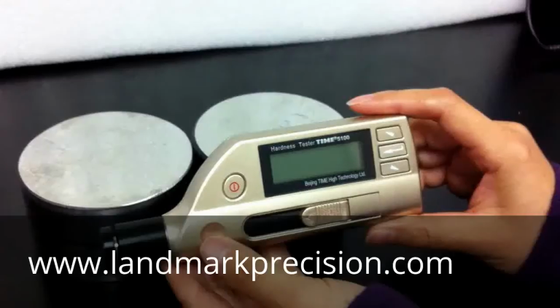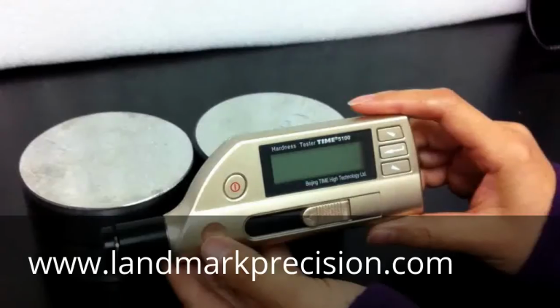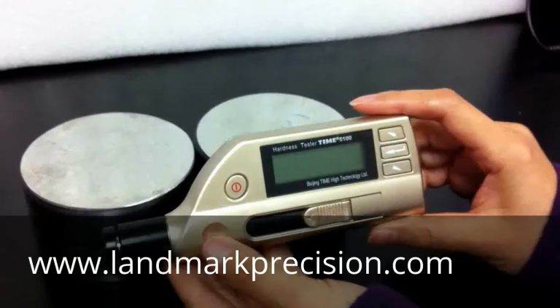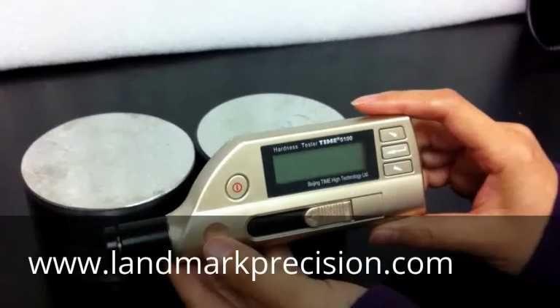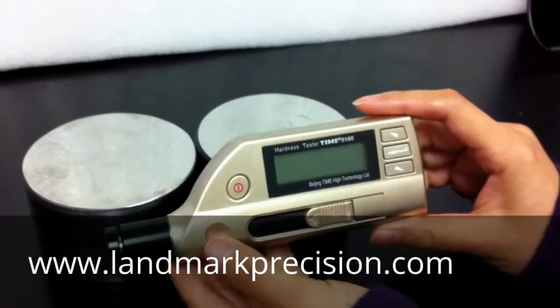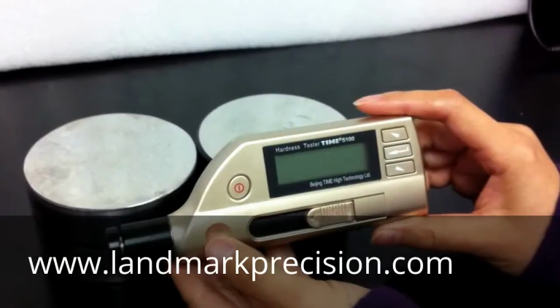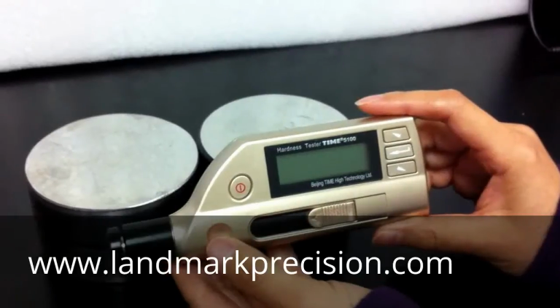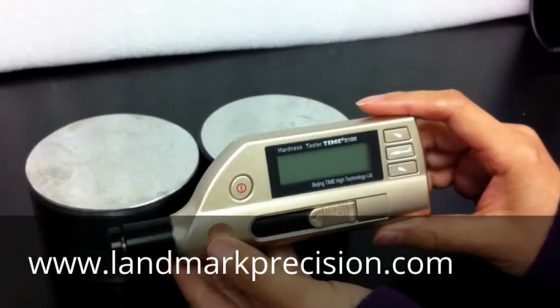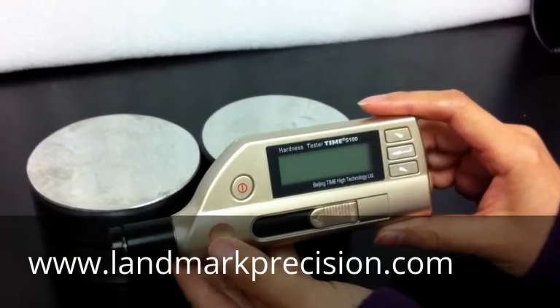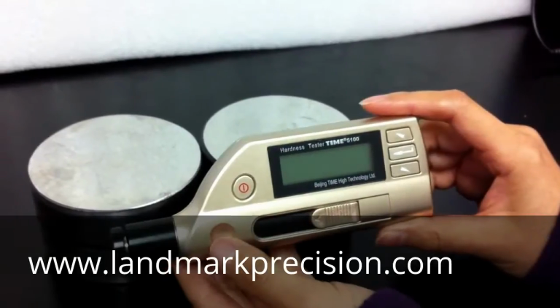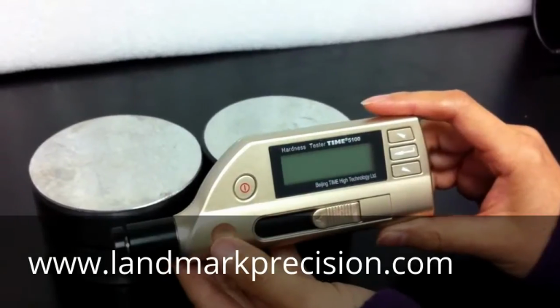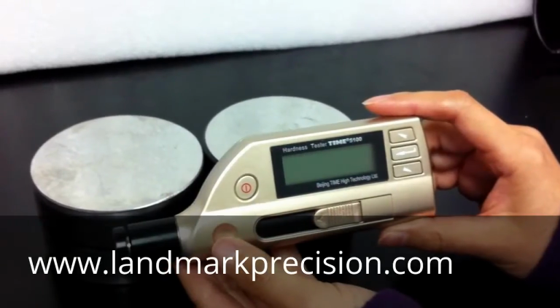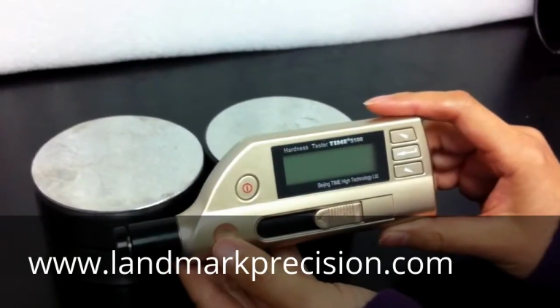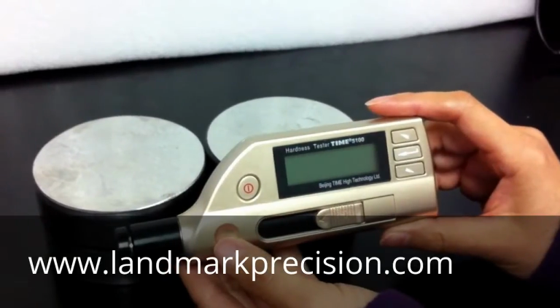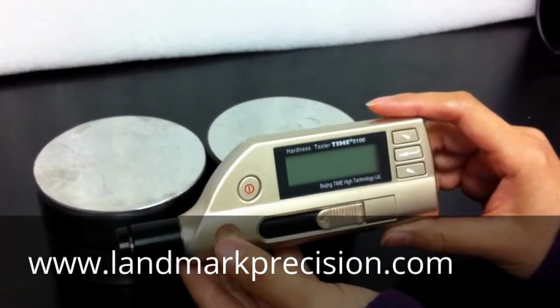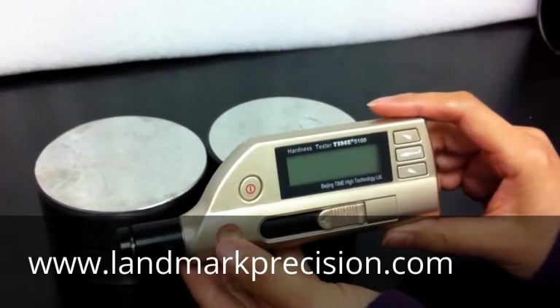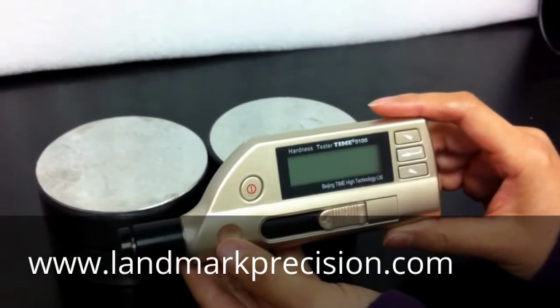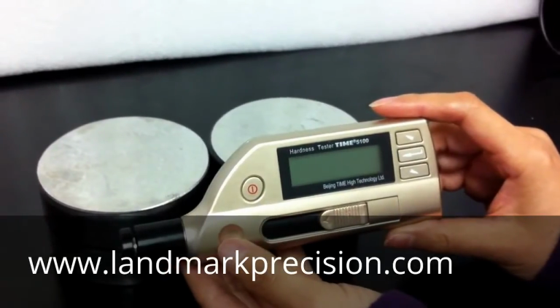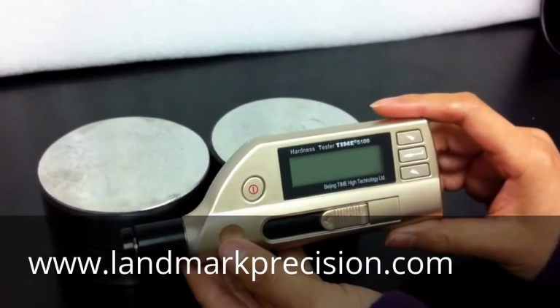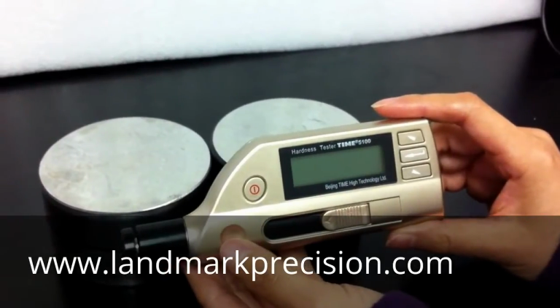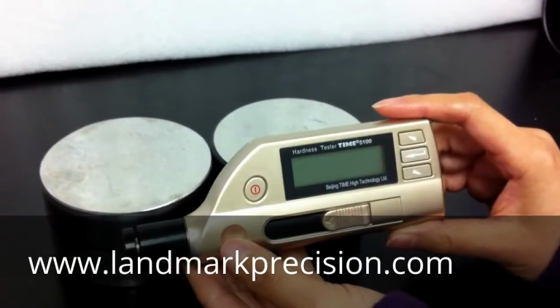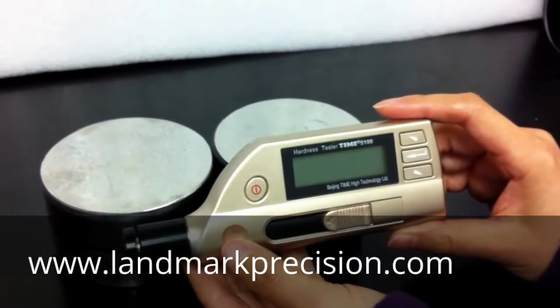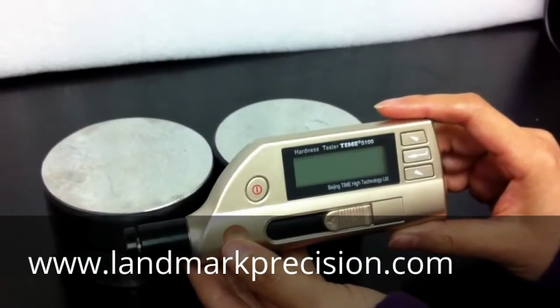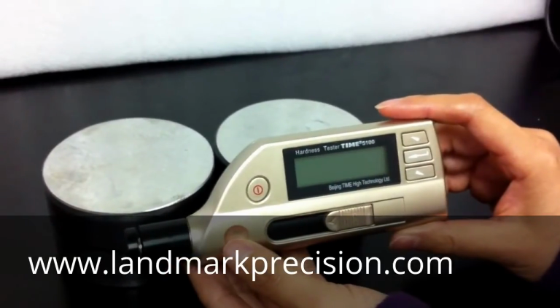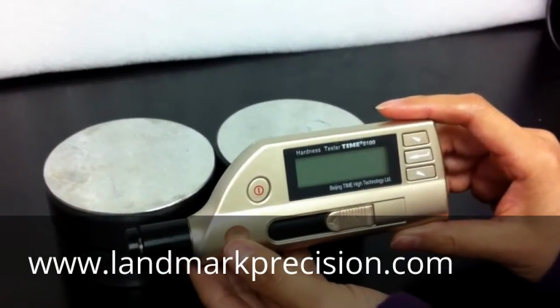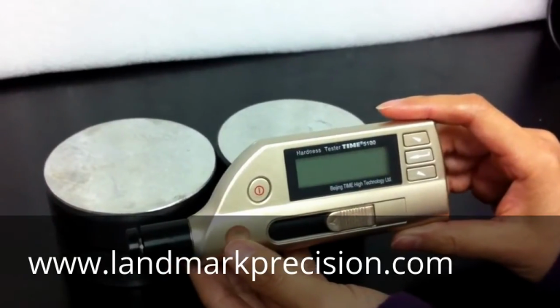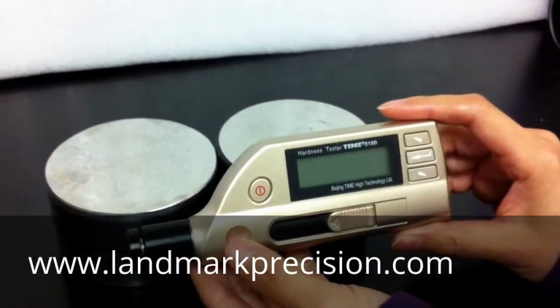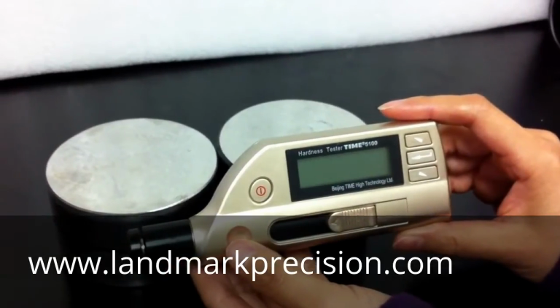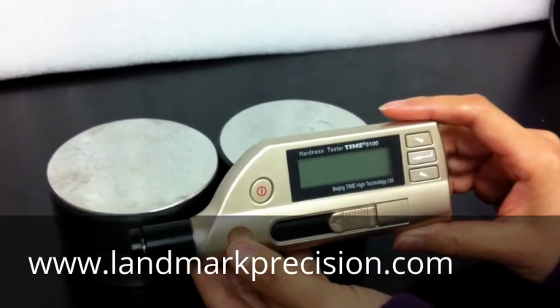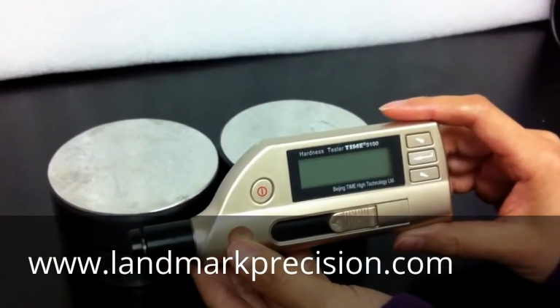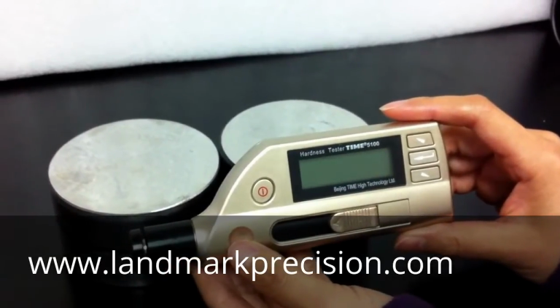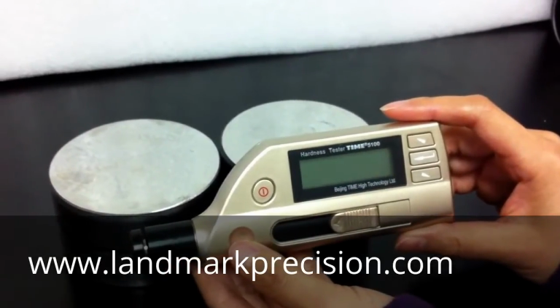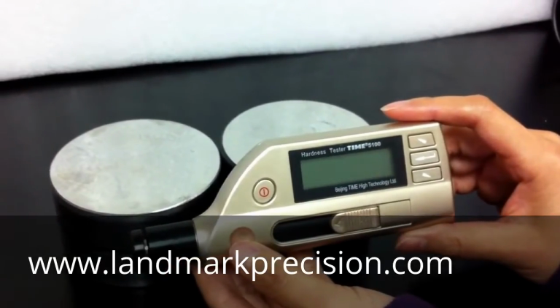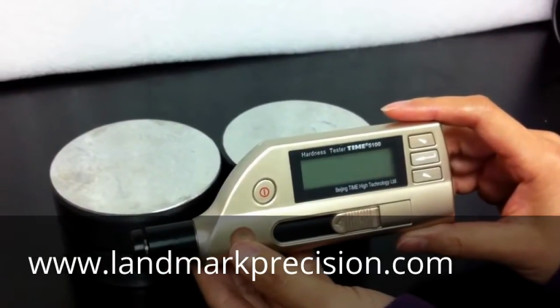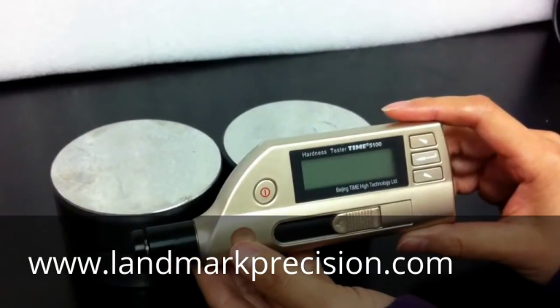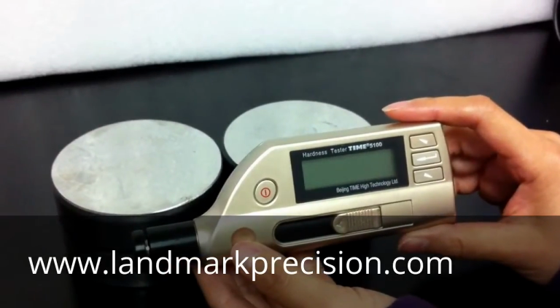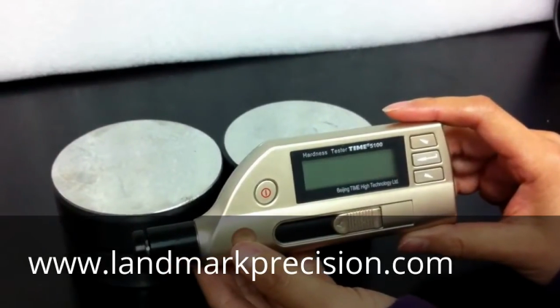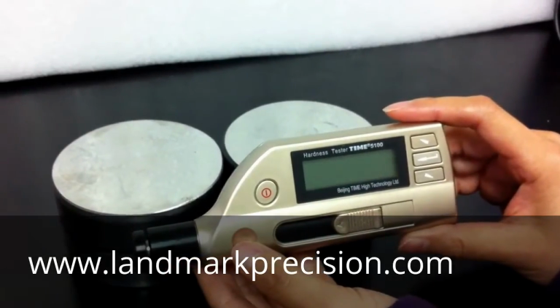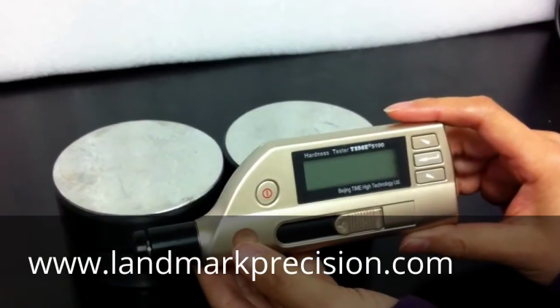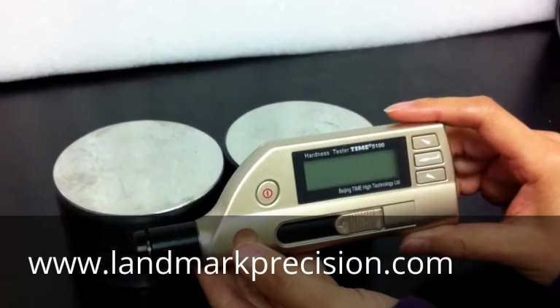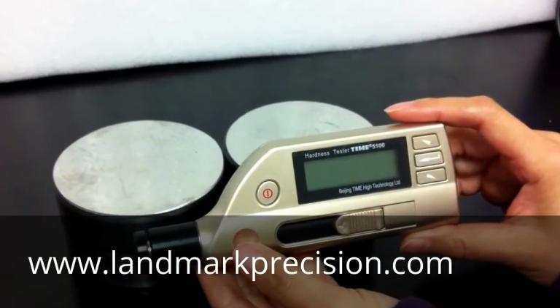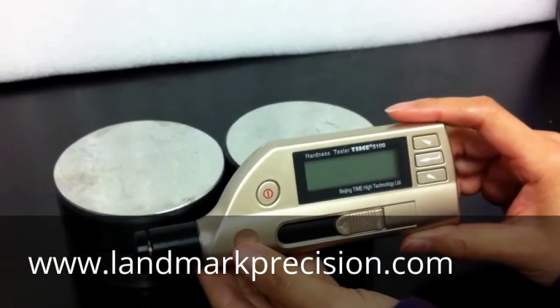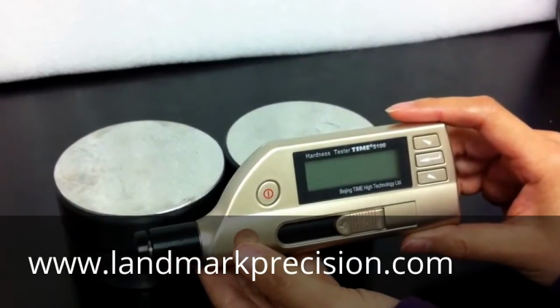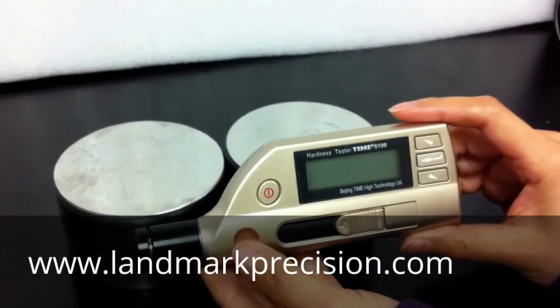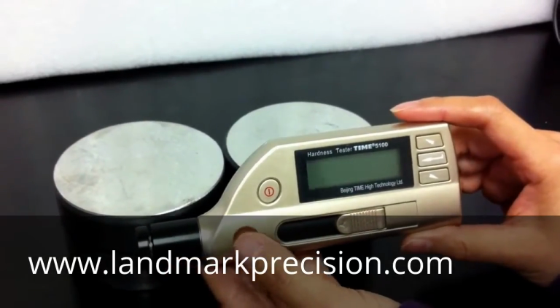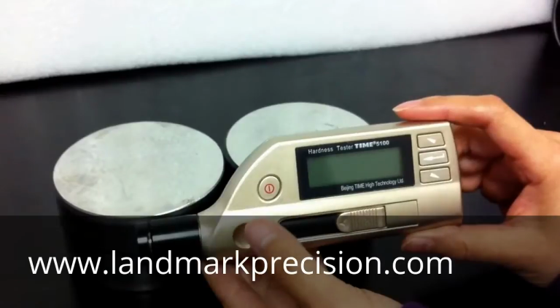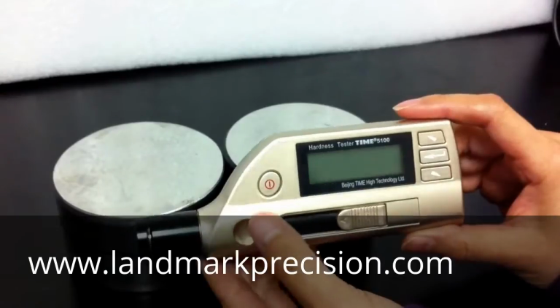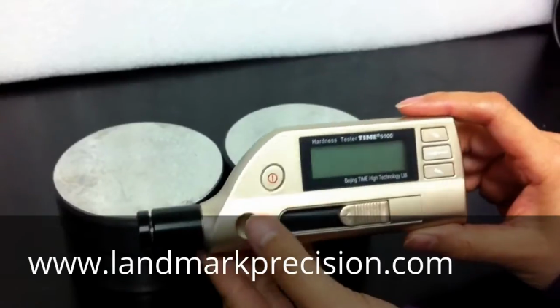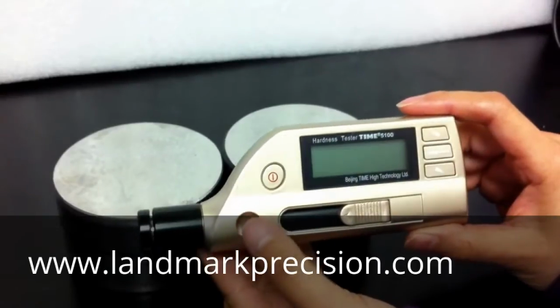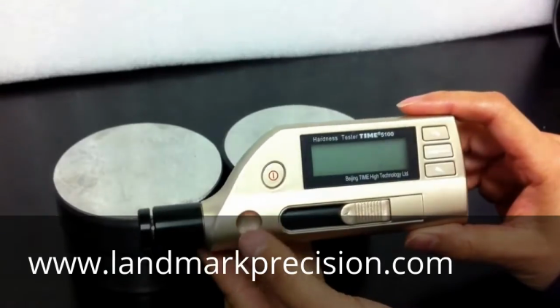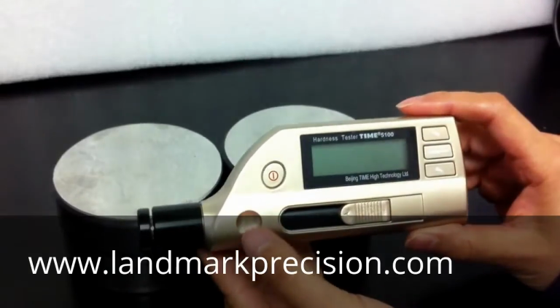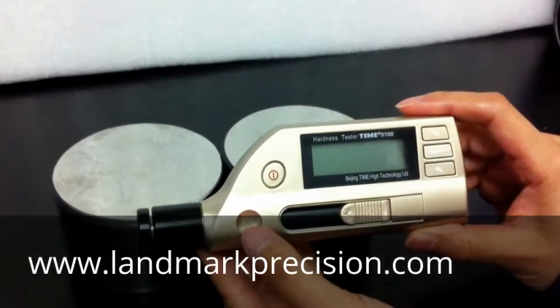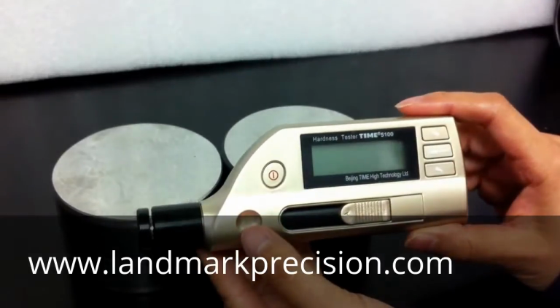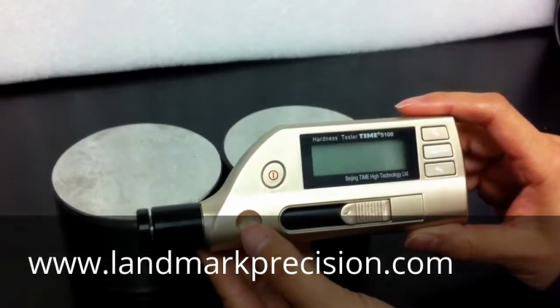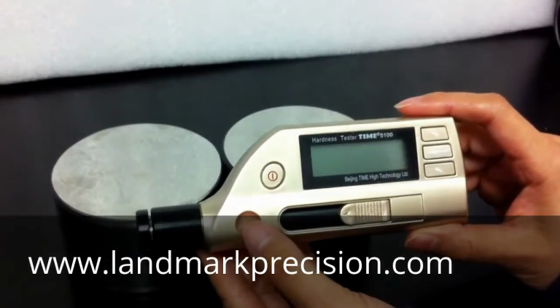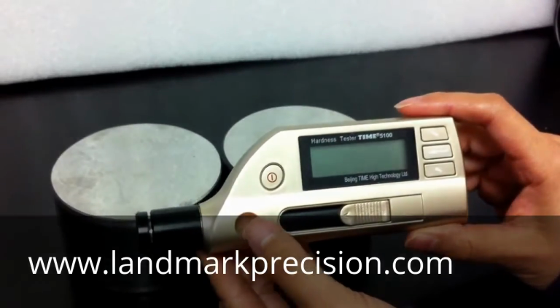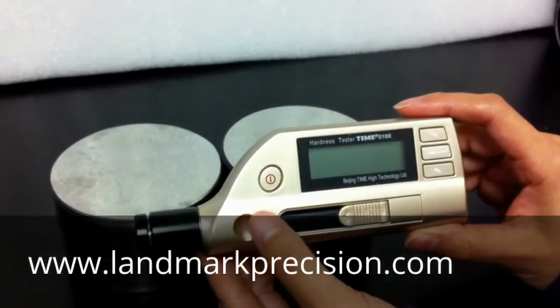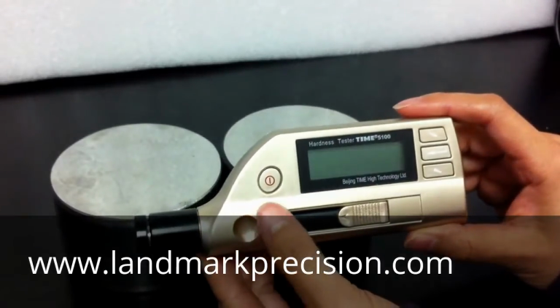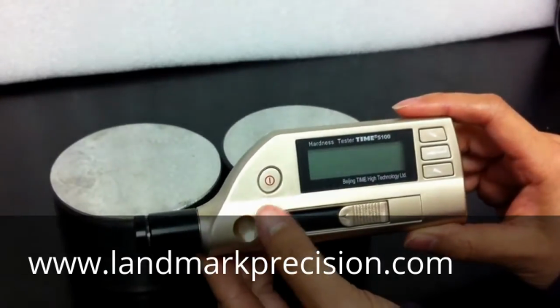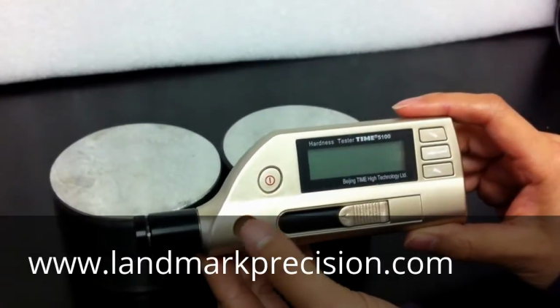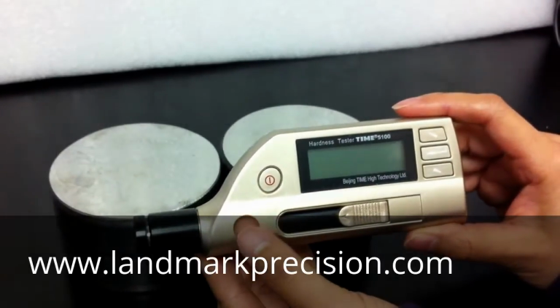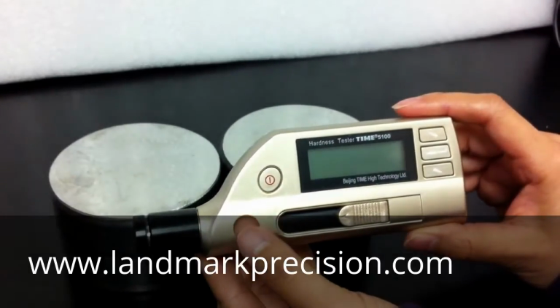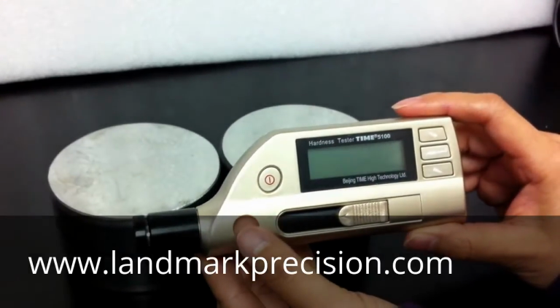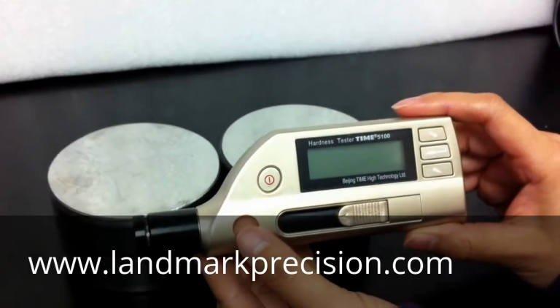In this video, we're going to do a calibration on a rebound hardness tester. This is the Time 5100.